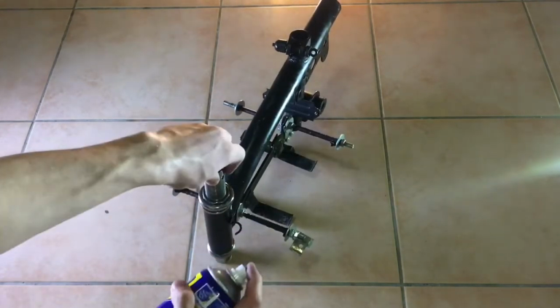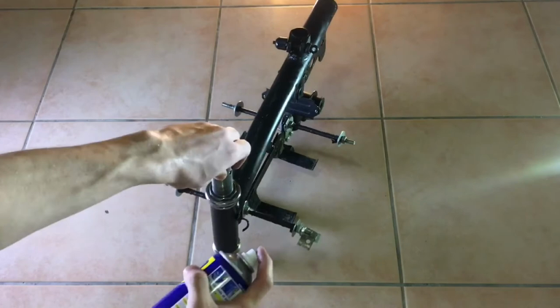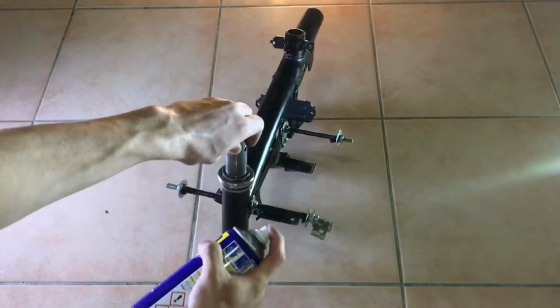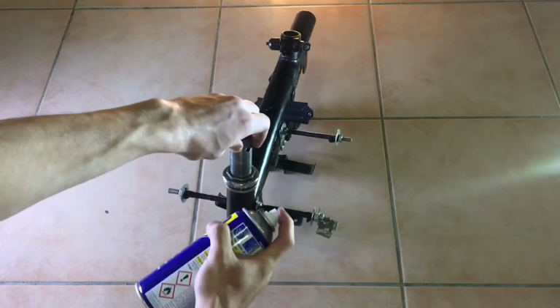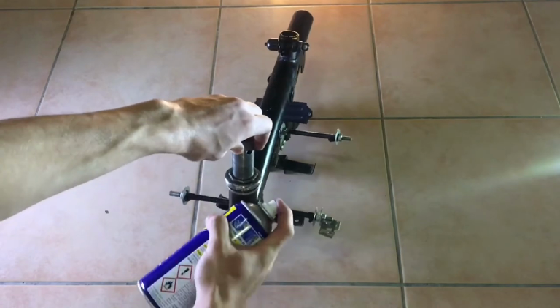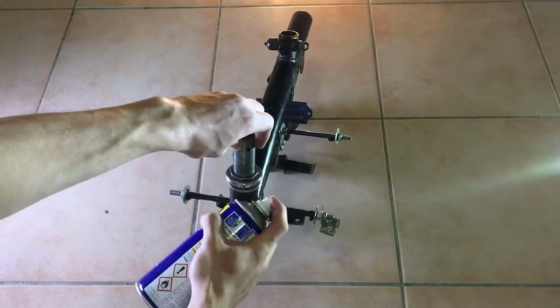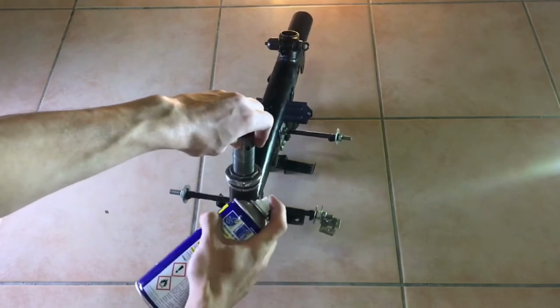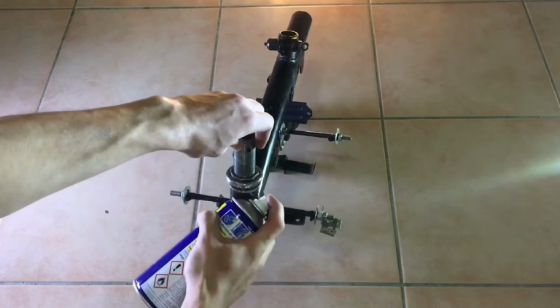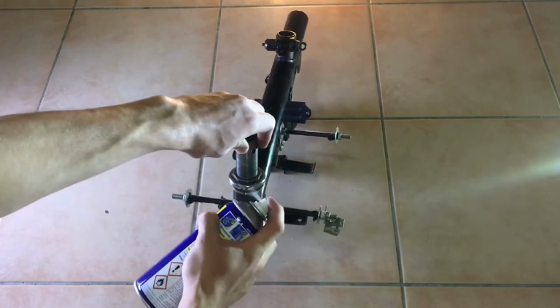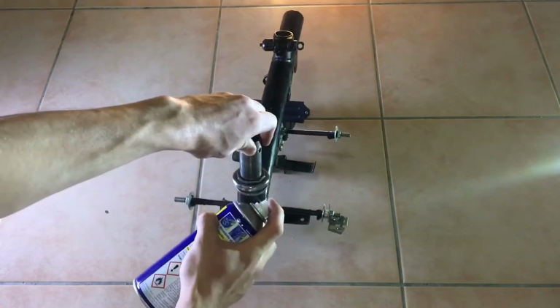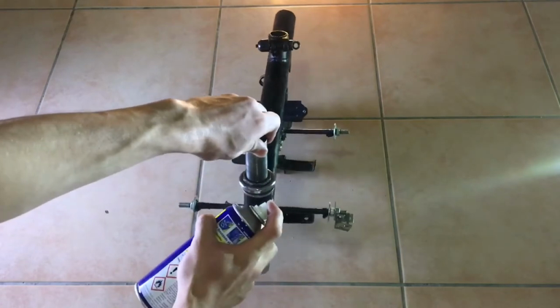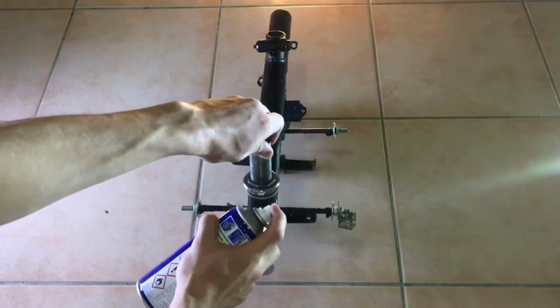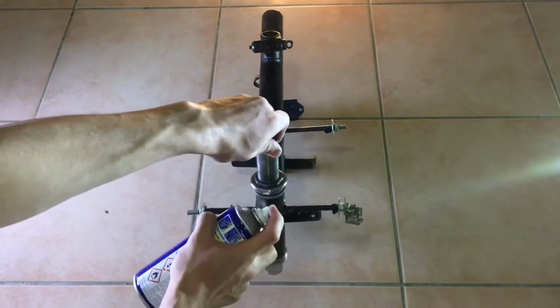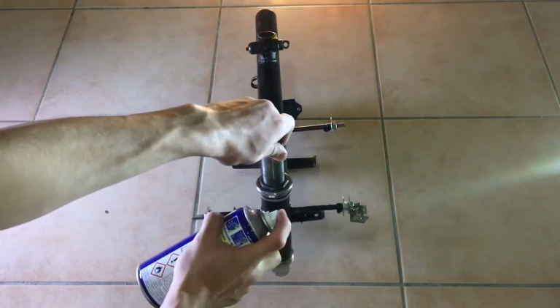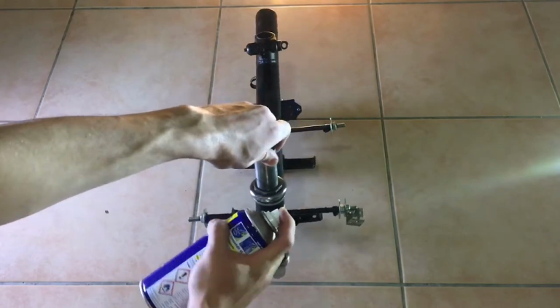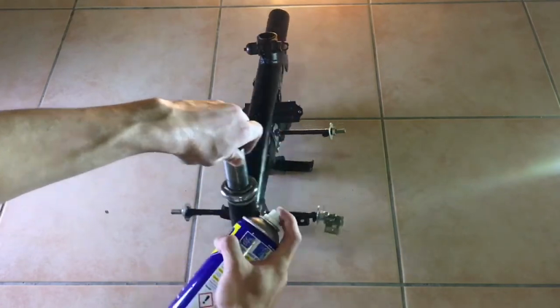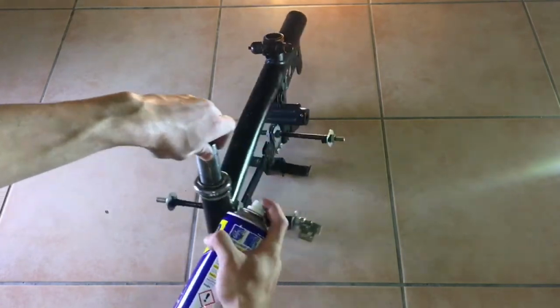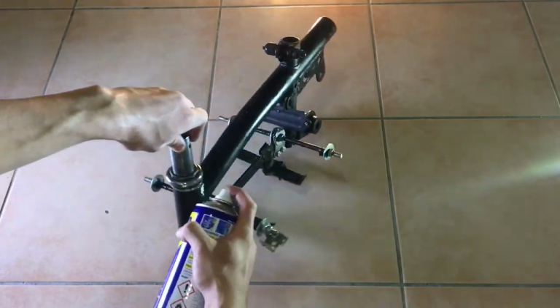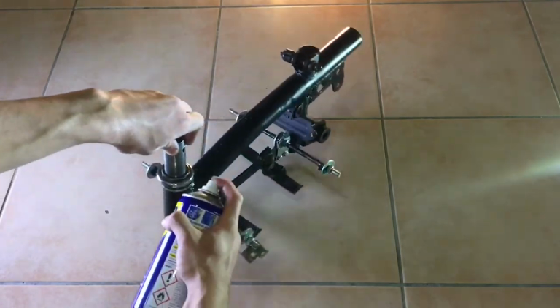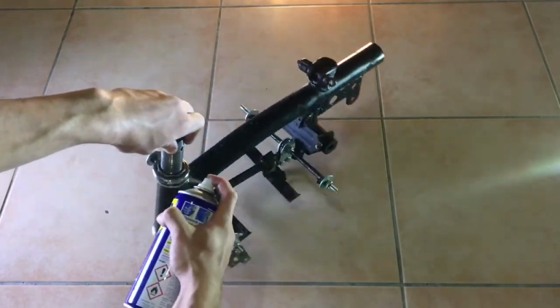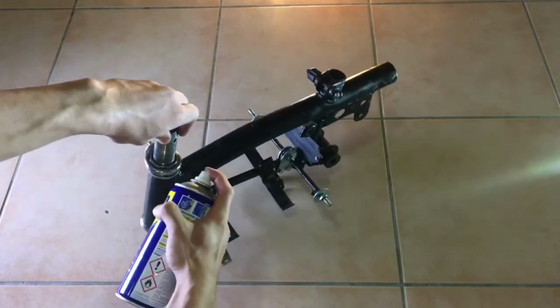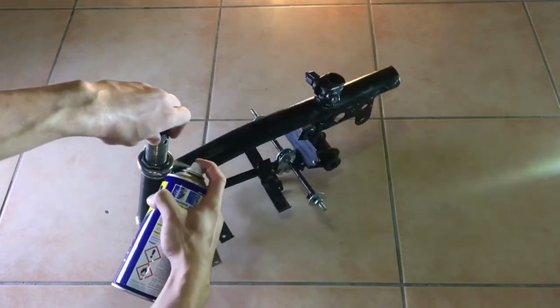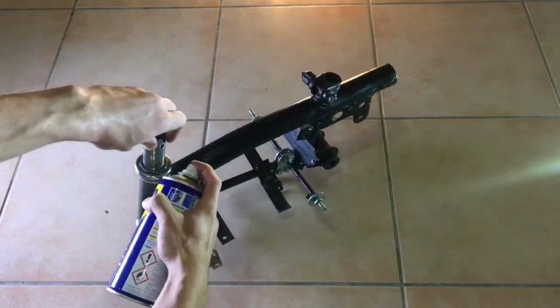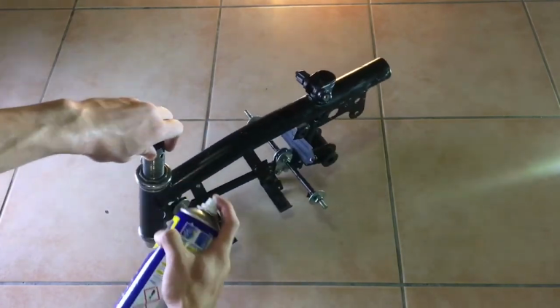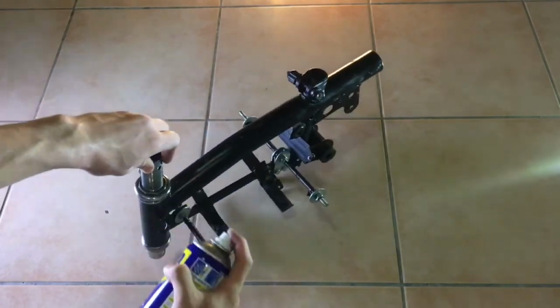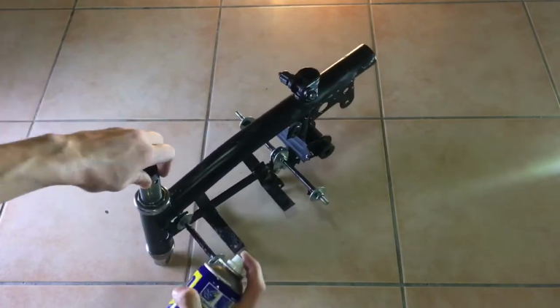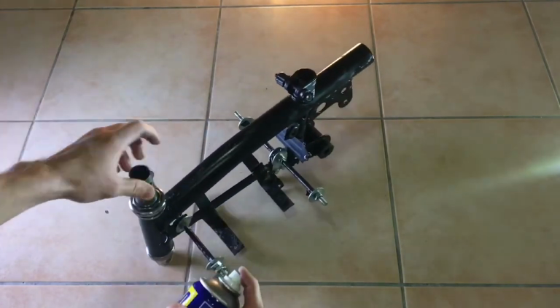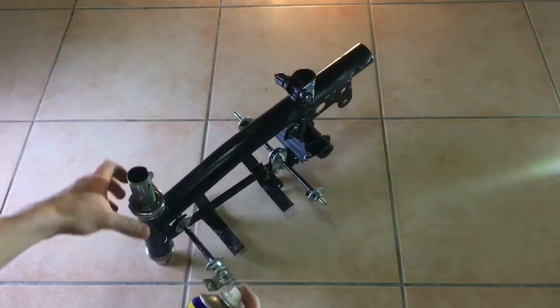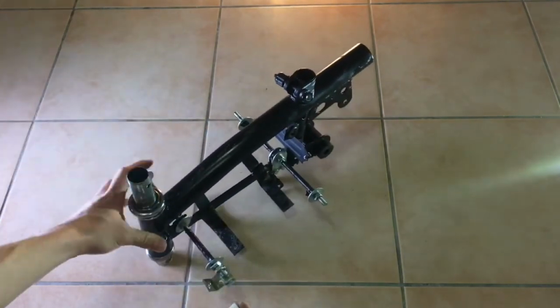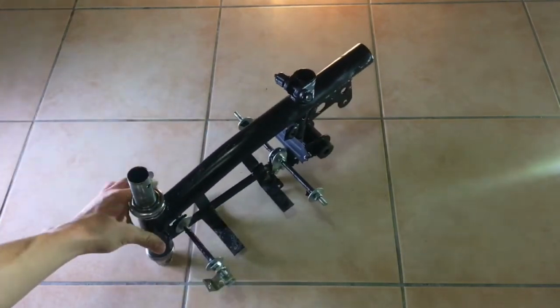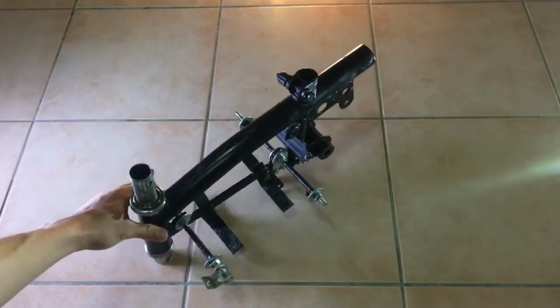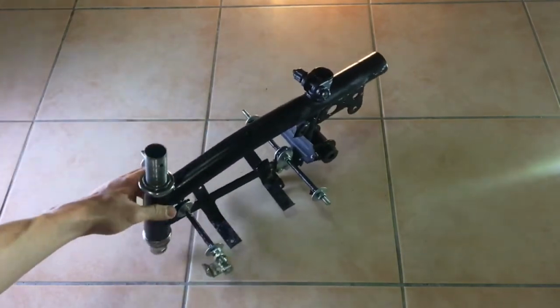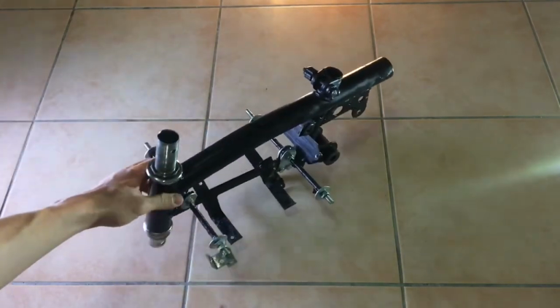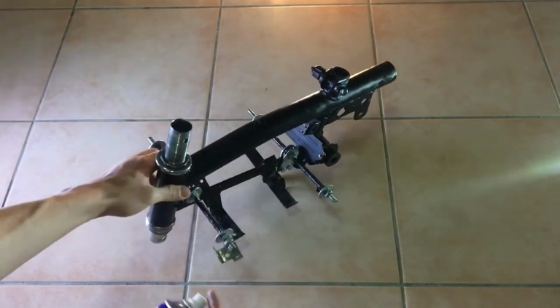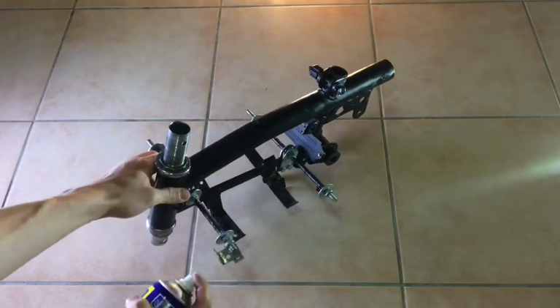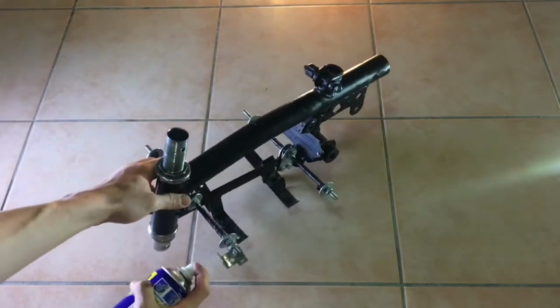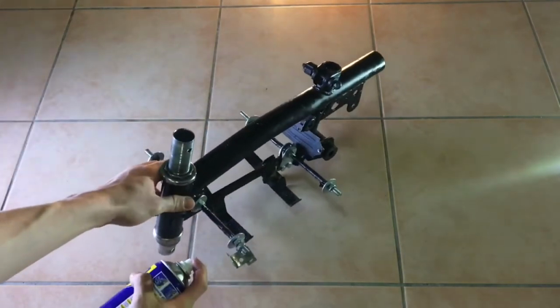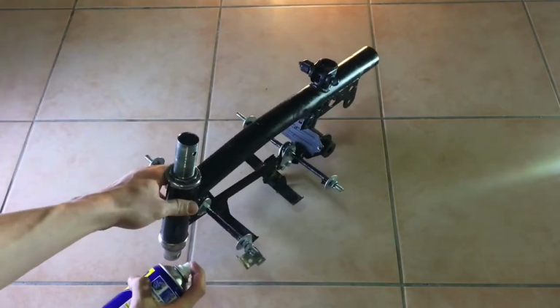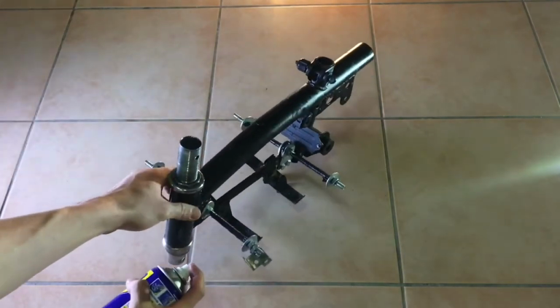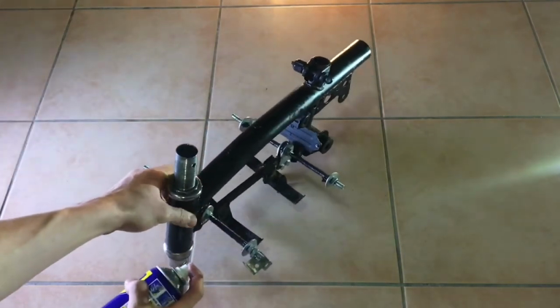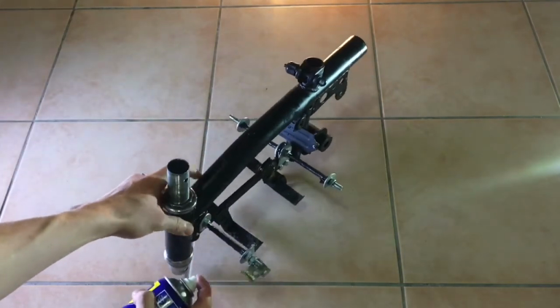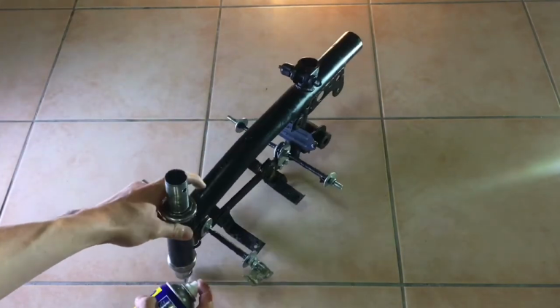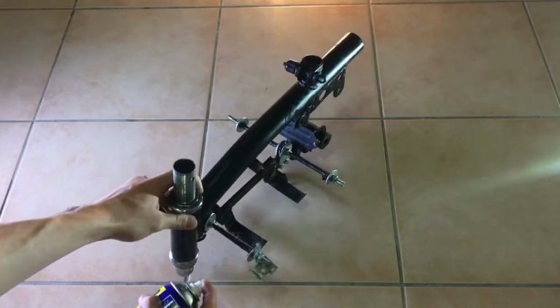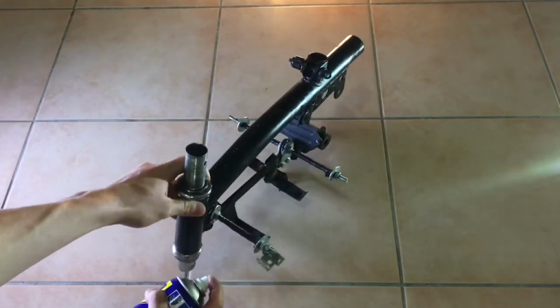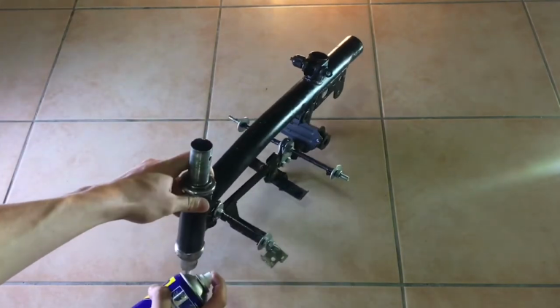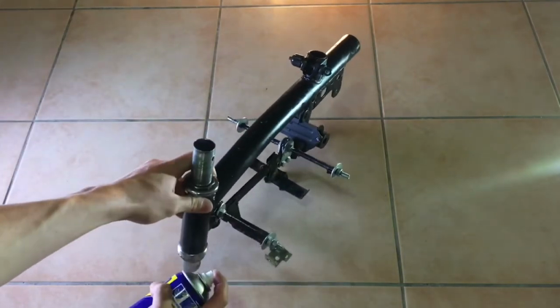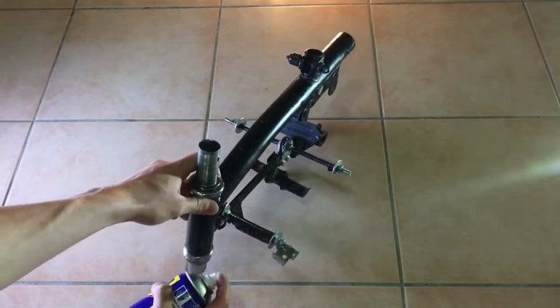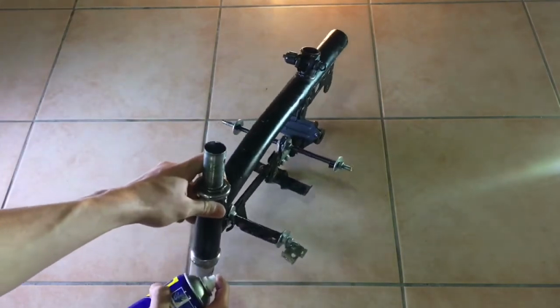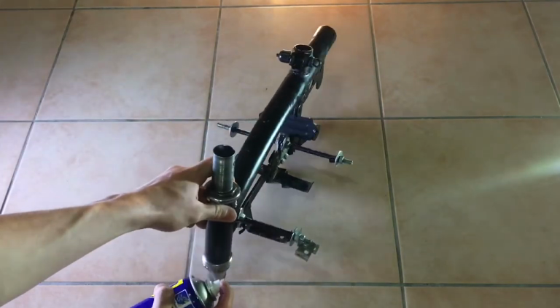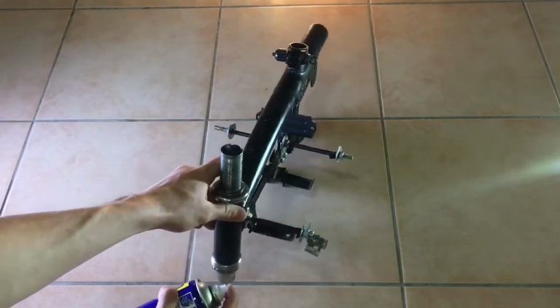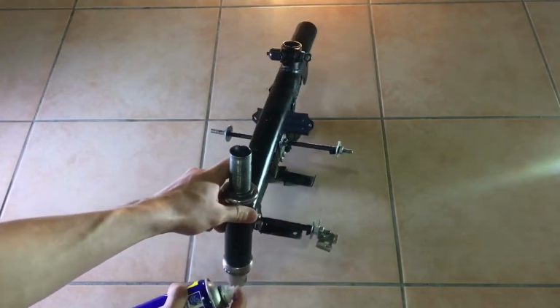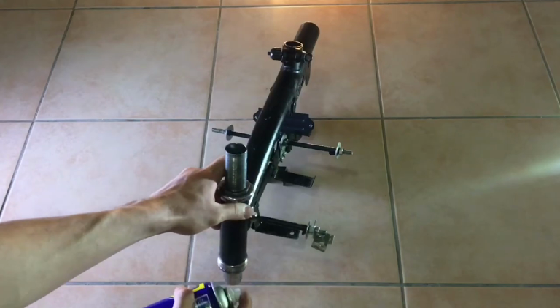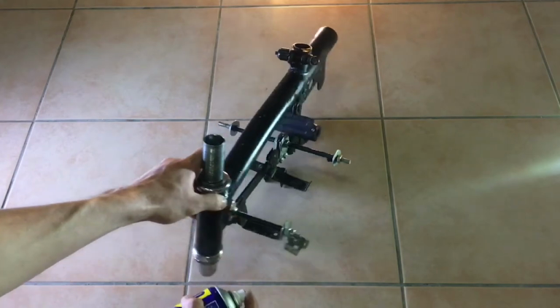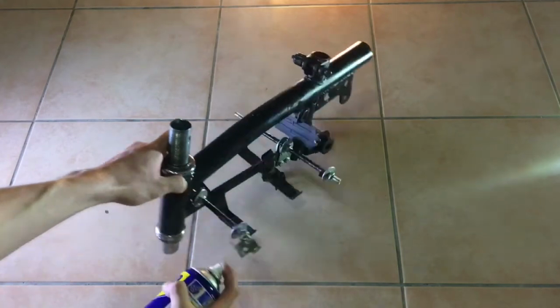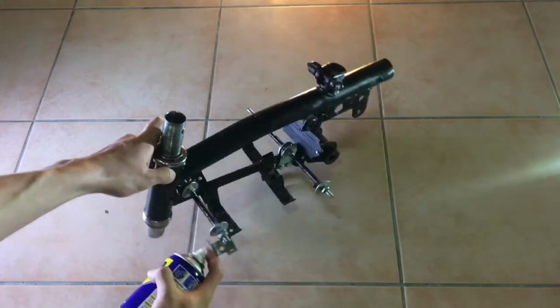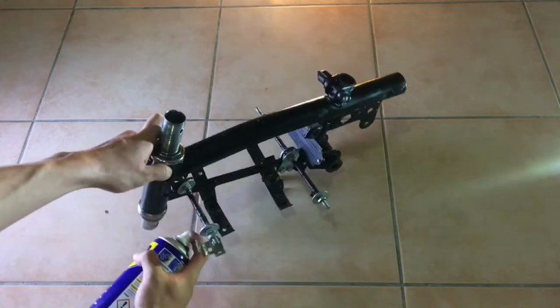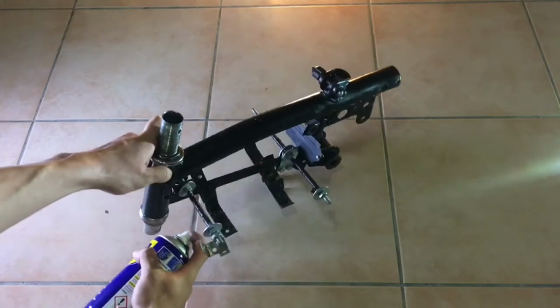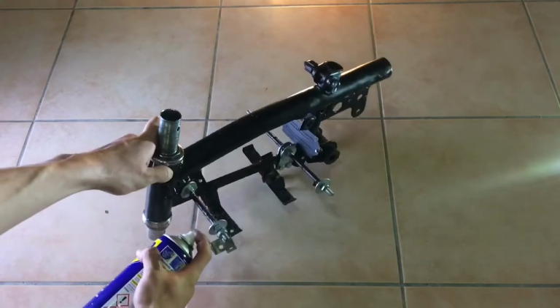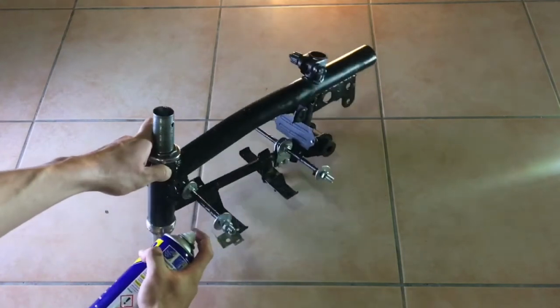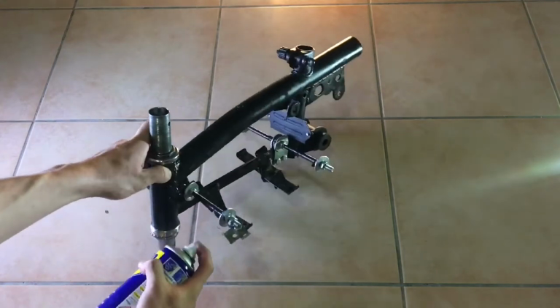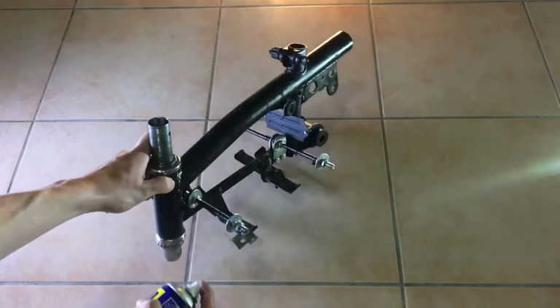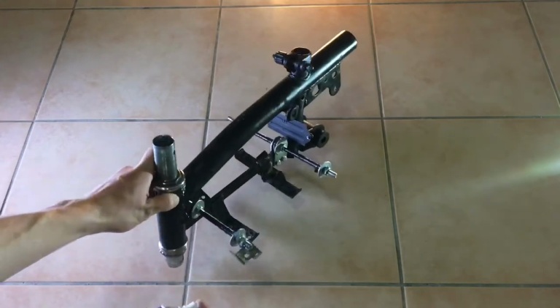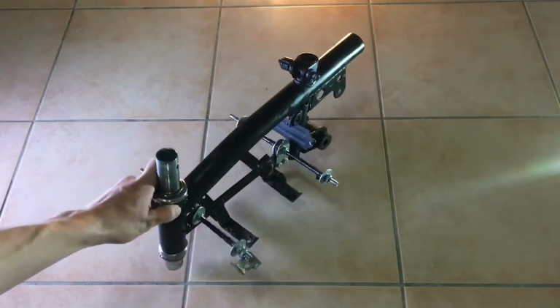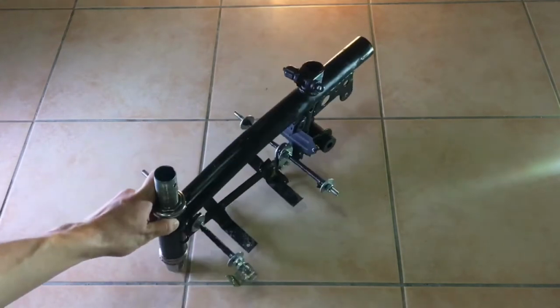Now that we have the bearings installed, it's always a good idea to lubricate them and then give them a few spins so that we get really smooth steering in the end.